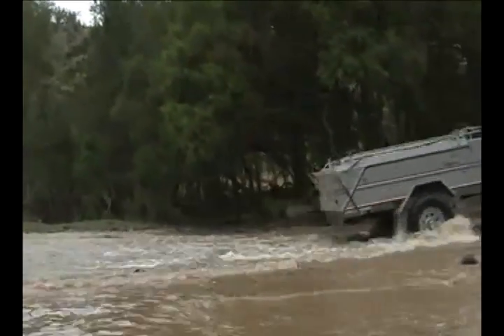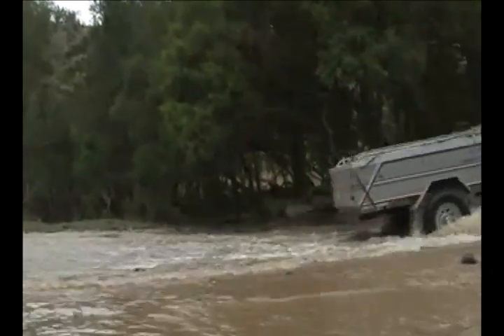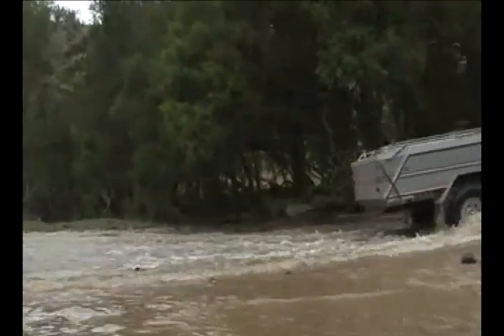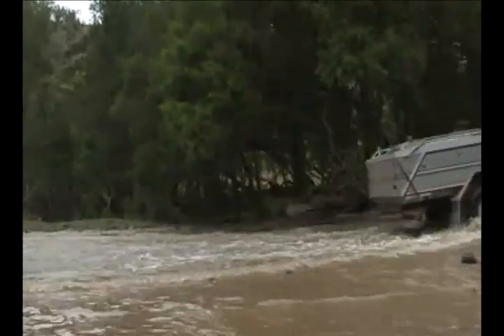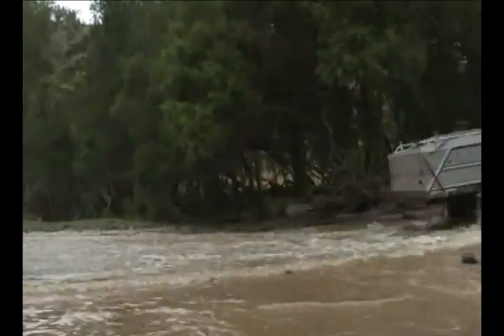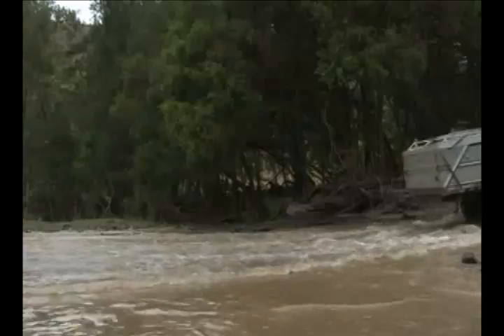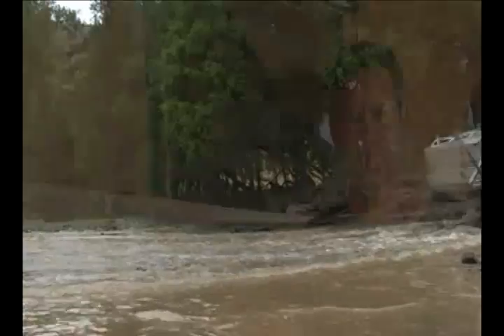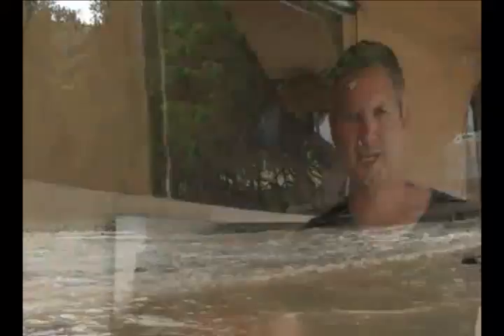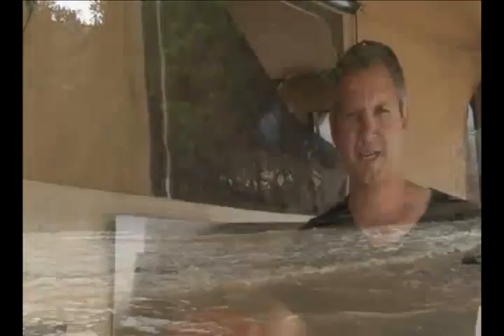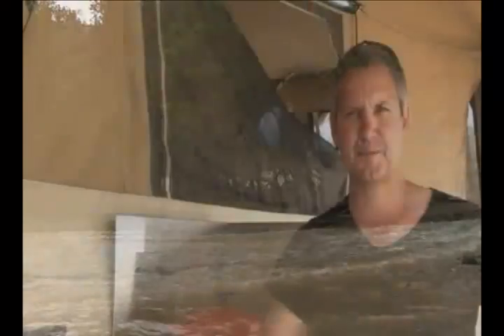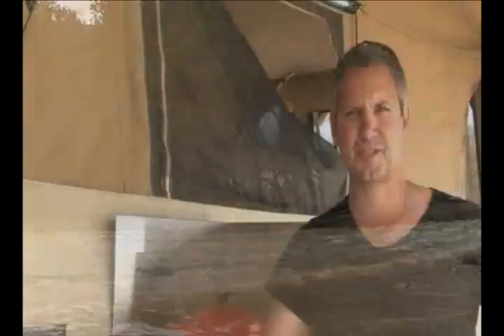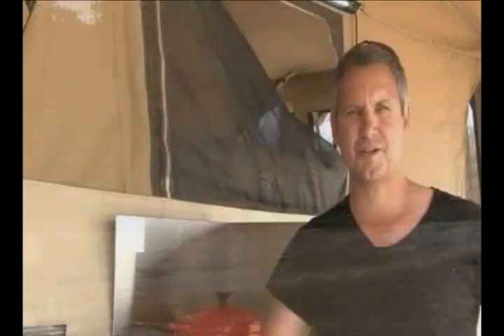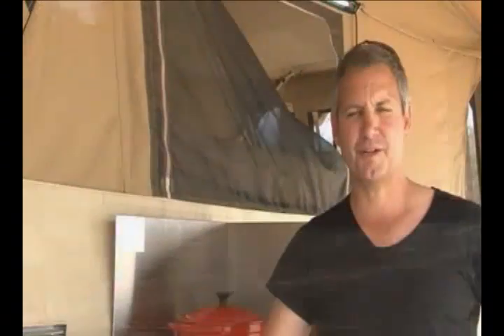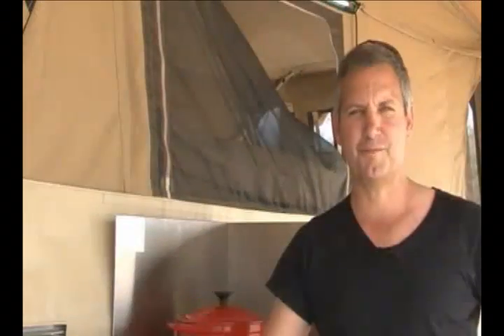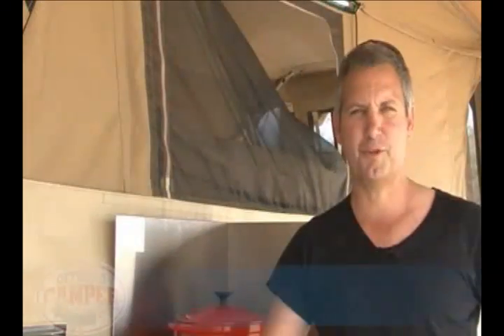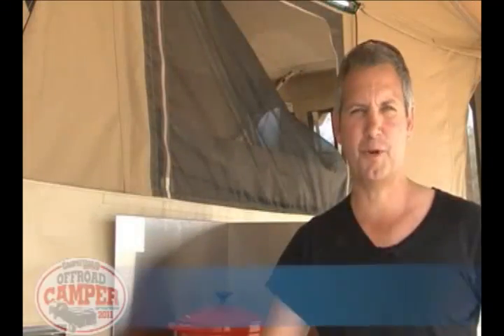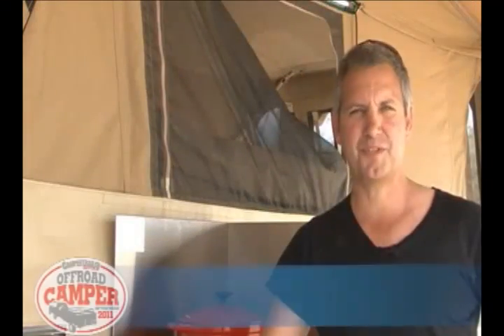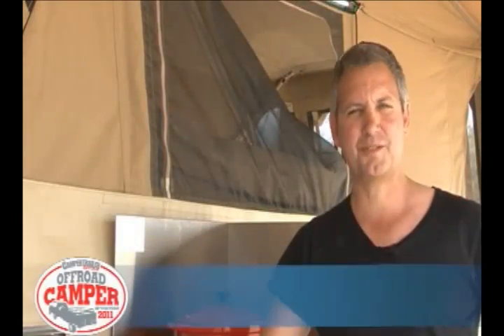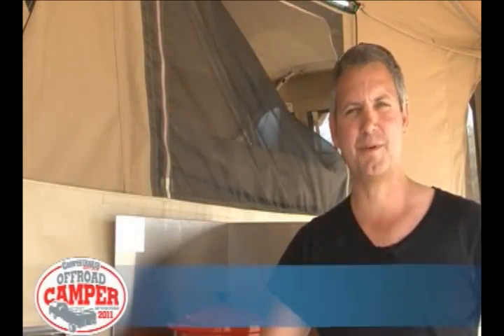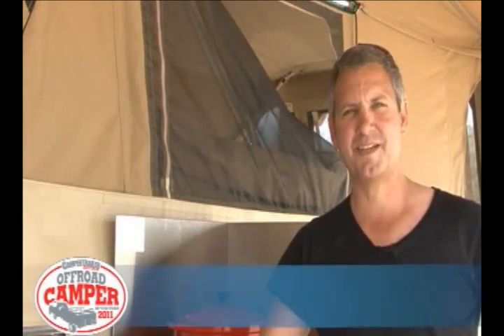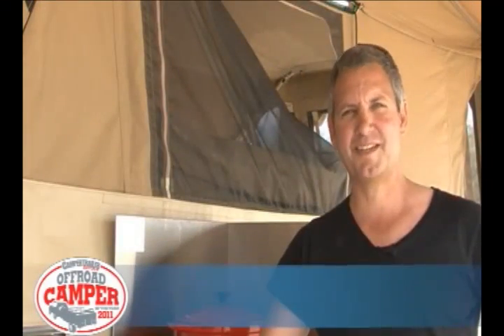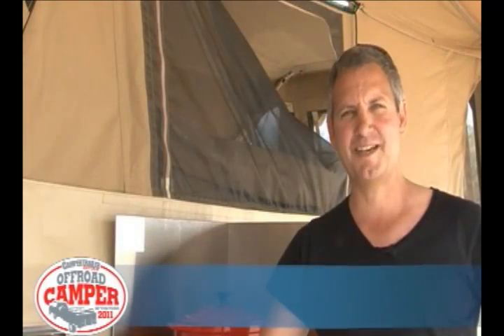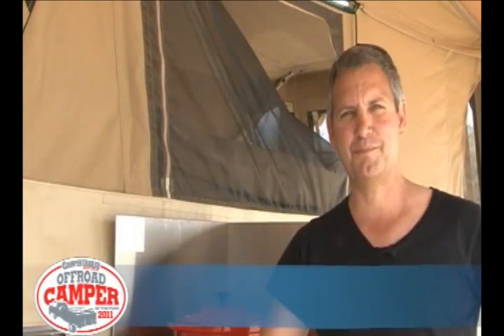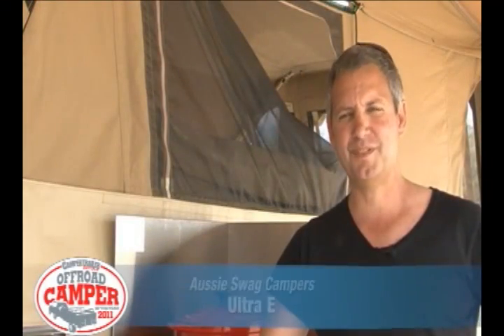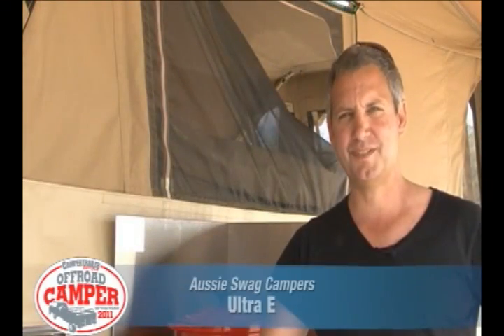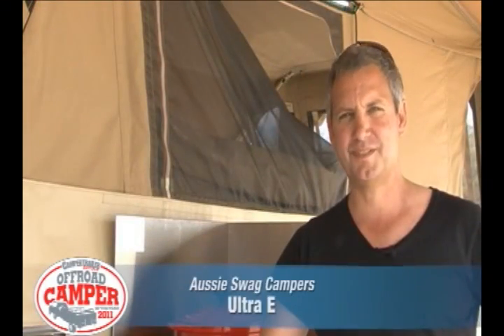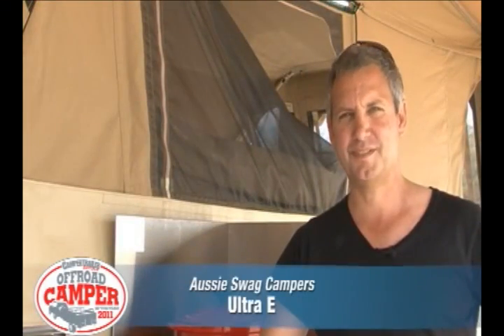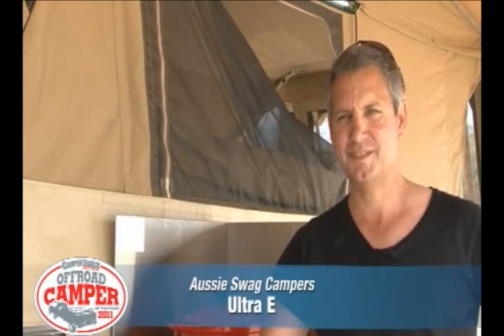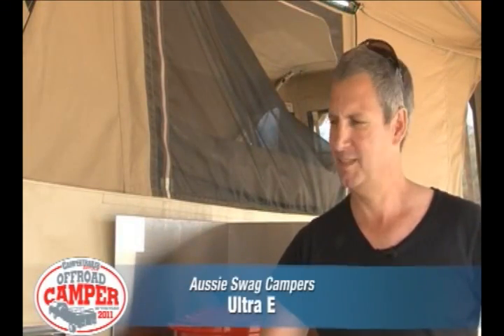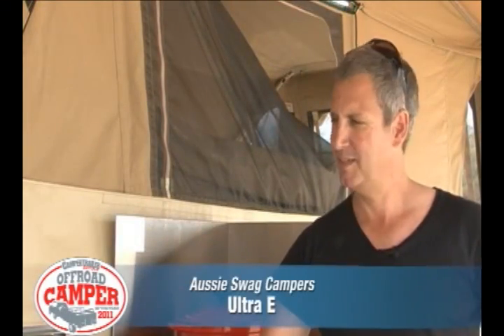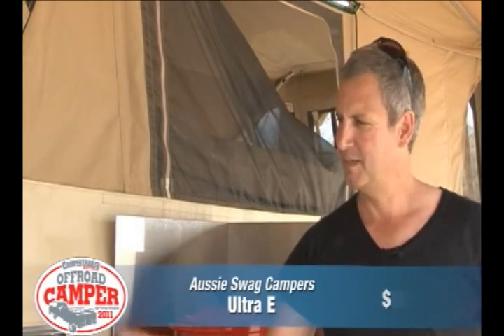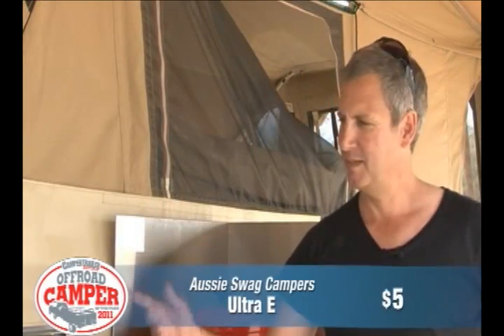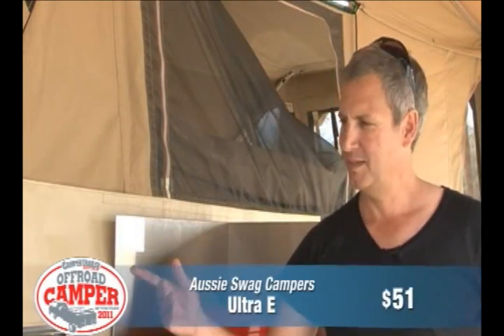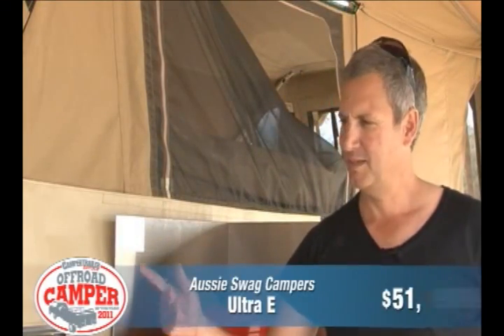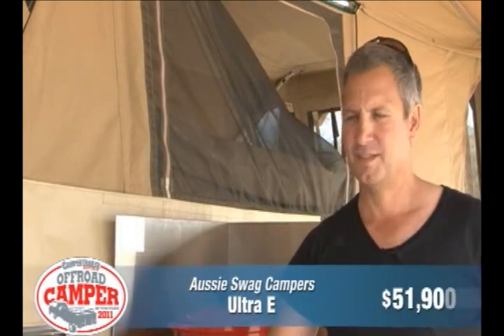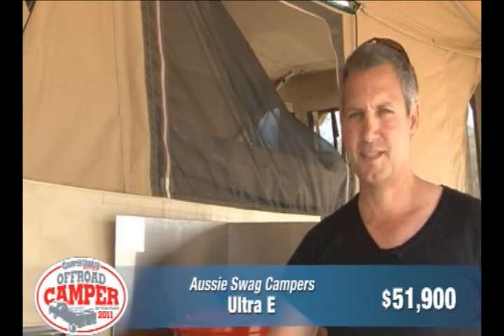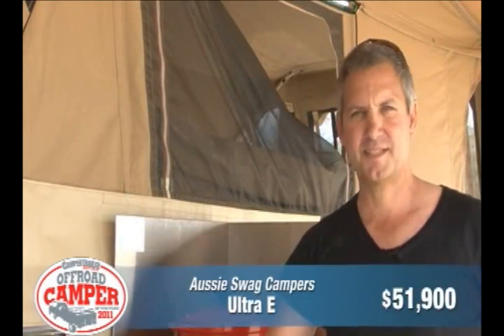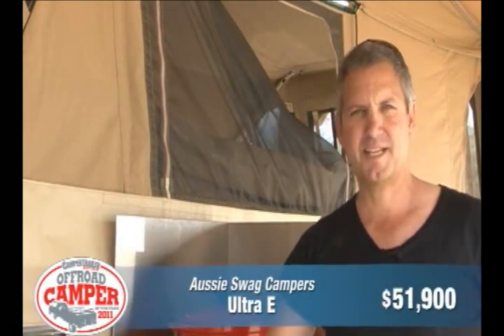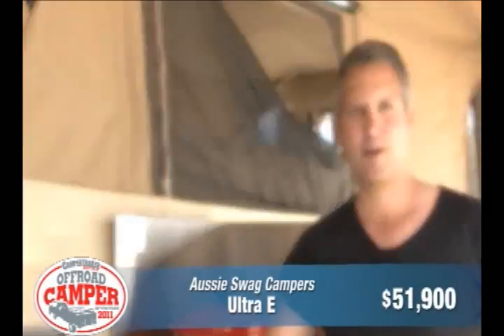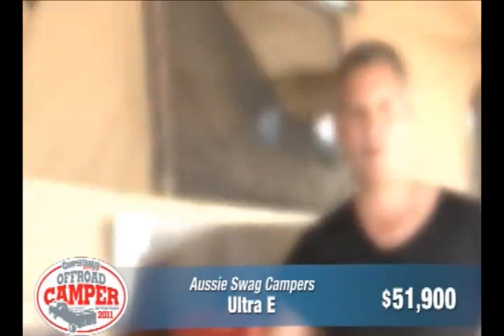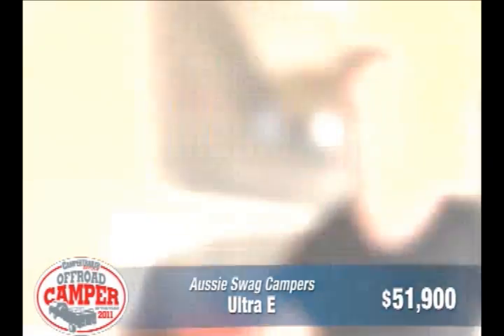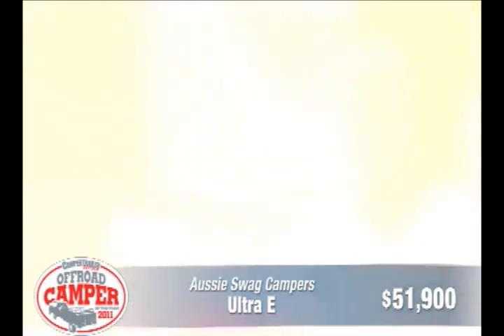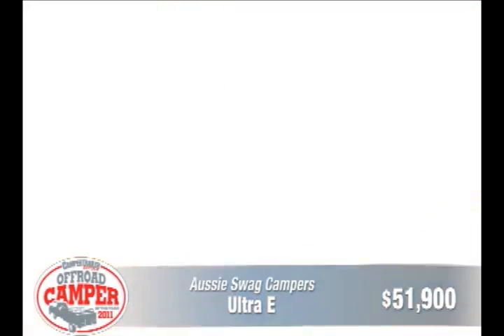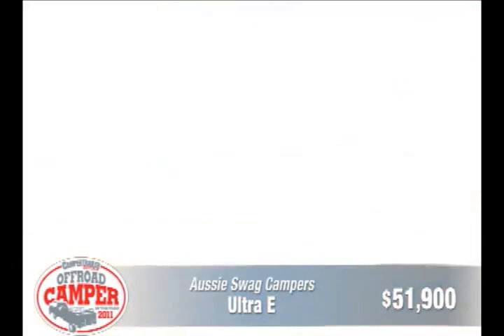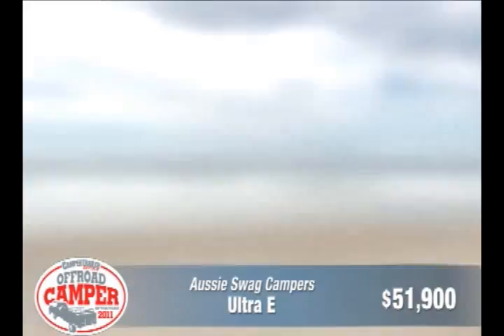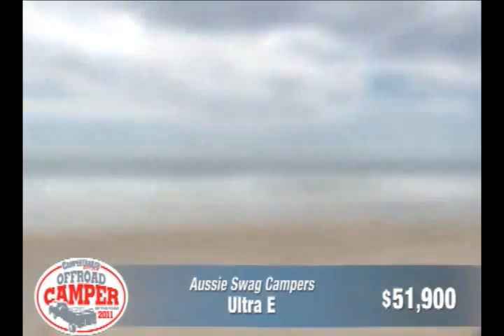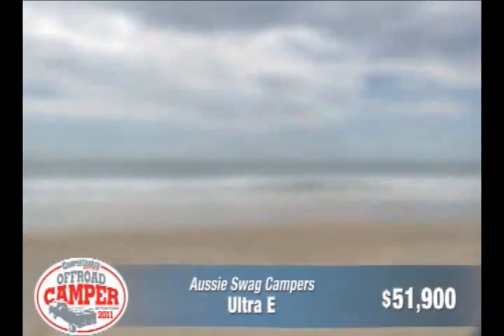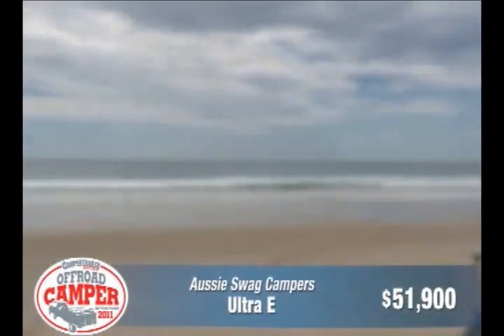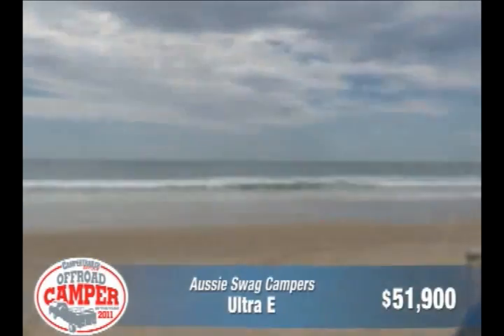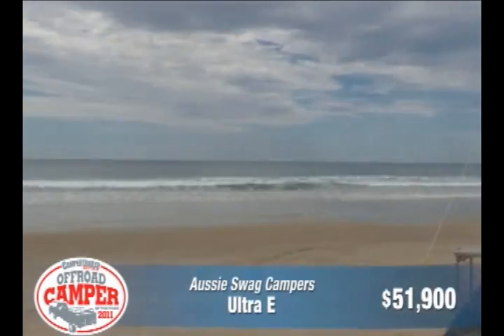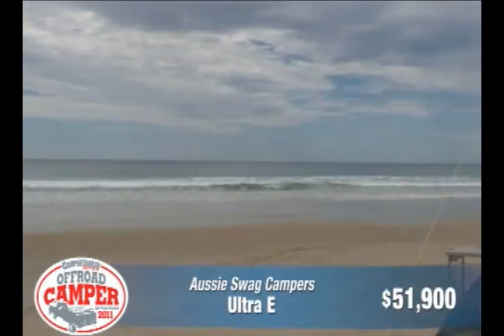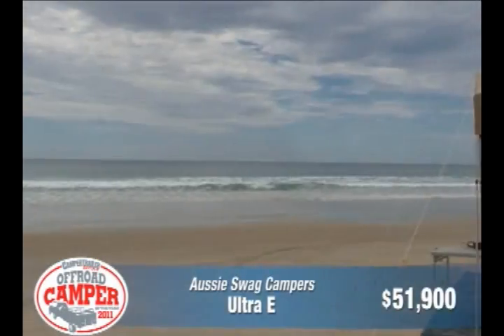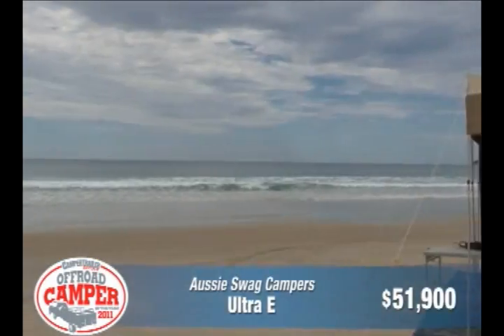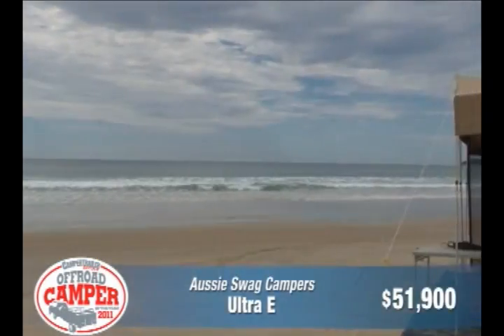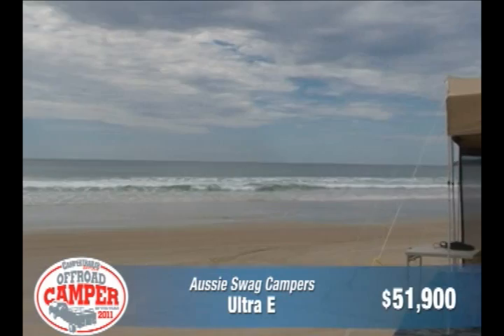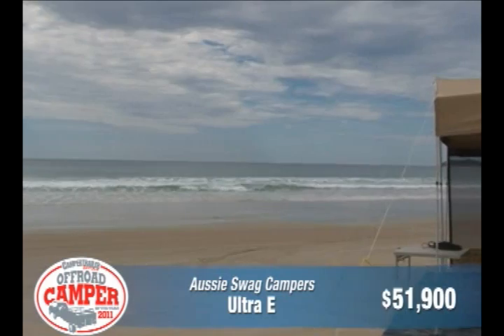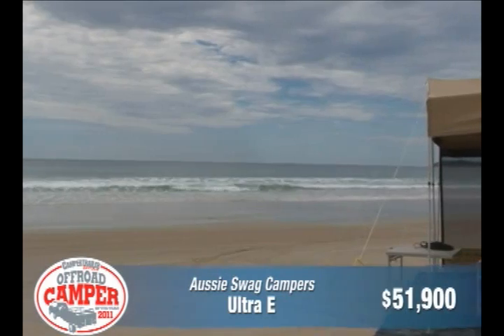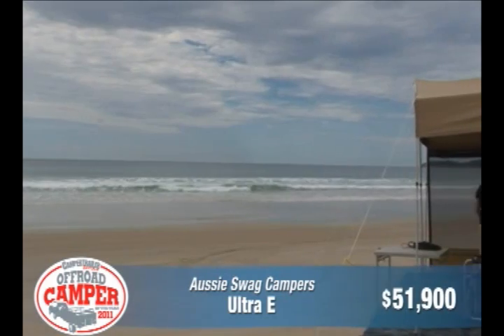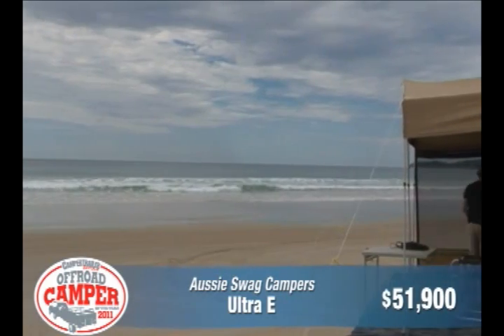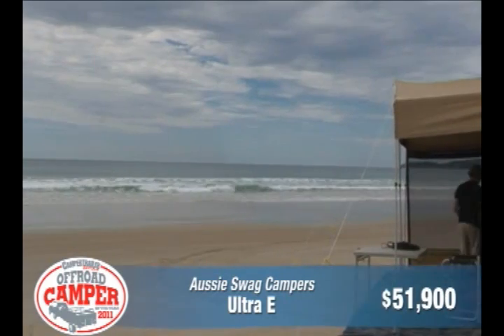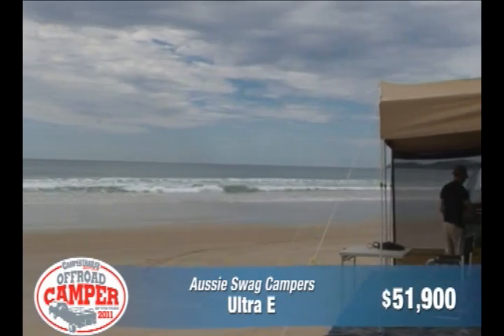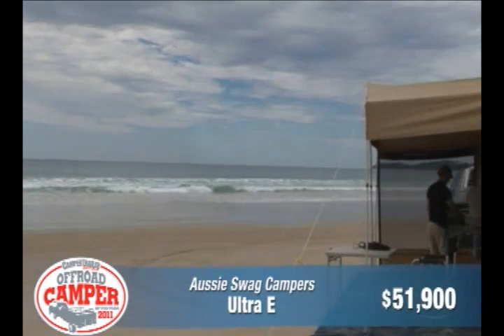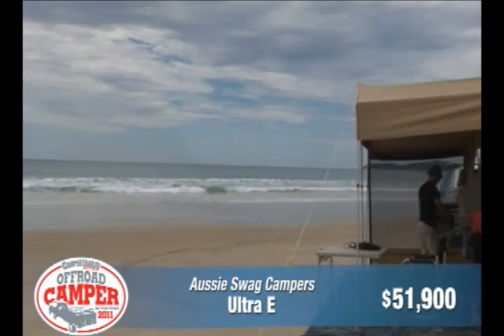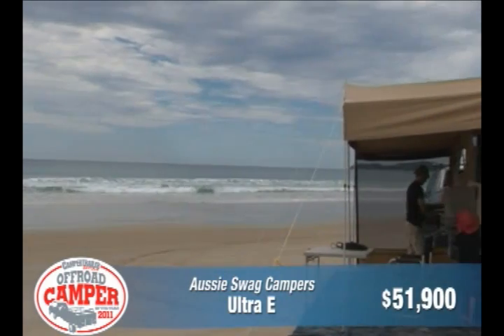Hello, my name's Scott. I'm from Aussie Swag Campers. This is our Ultra model. It's called the Ultra because it has everything.